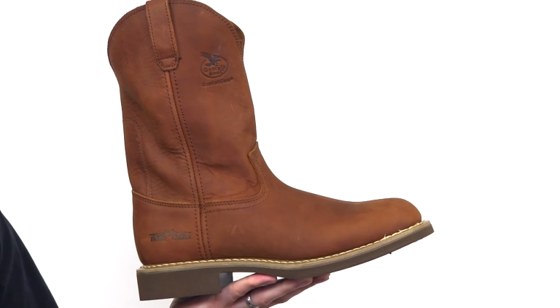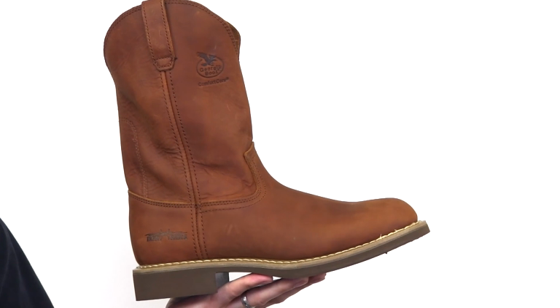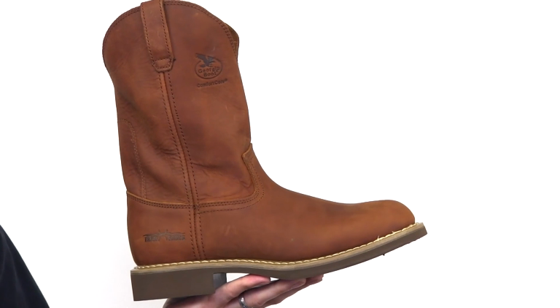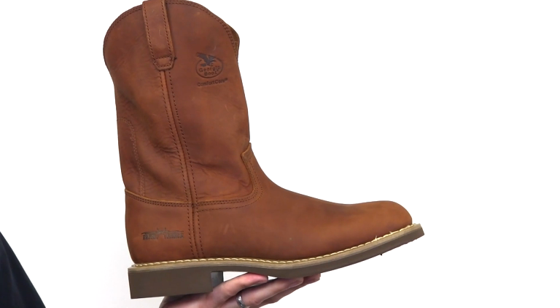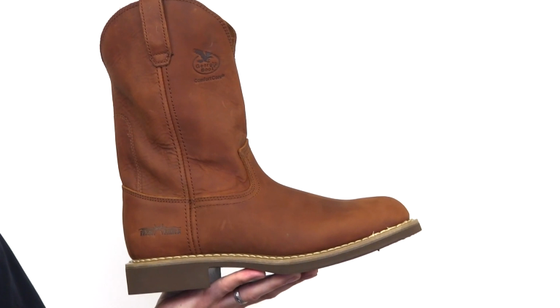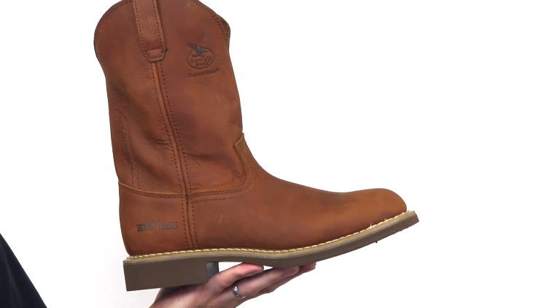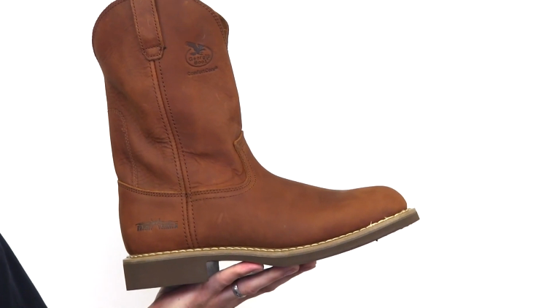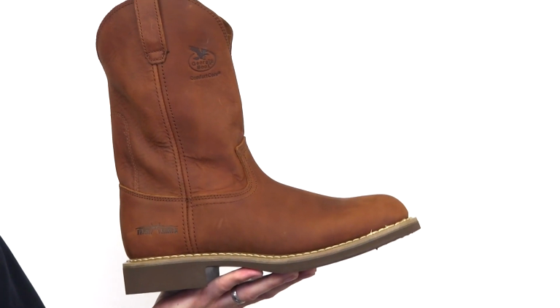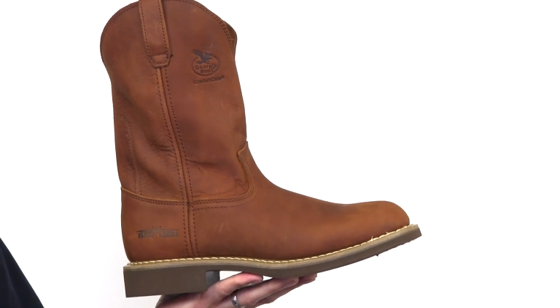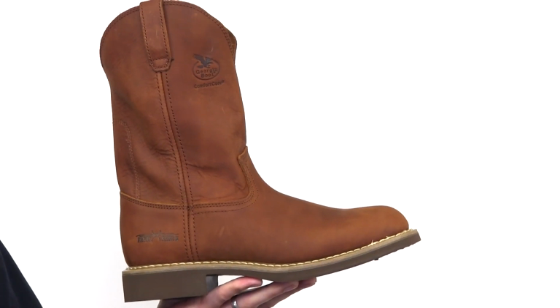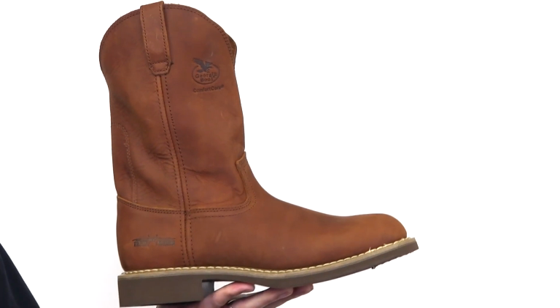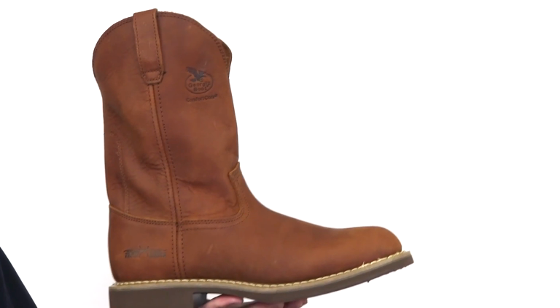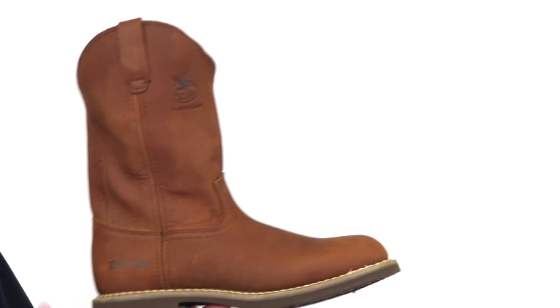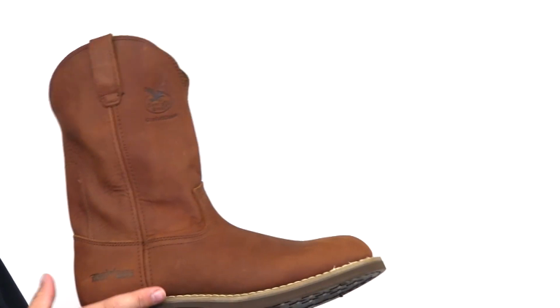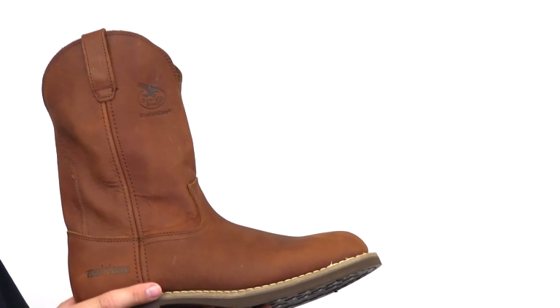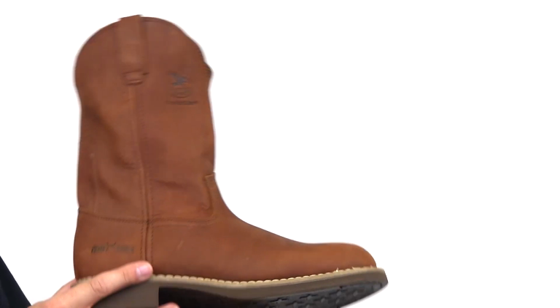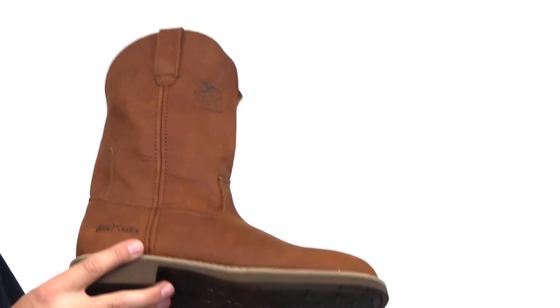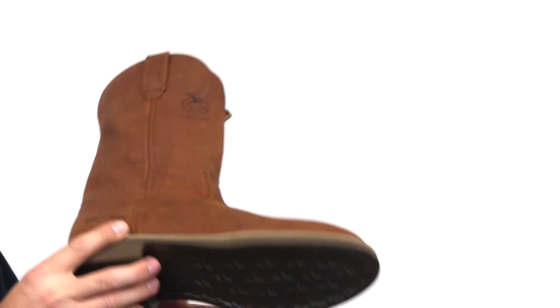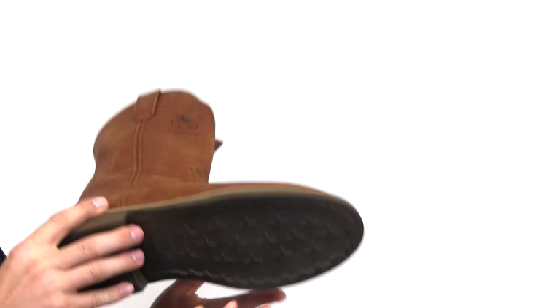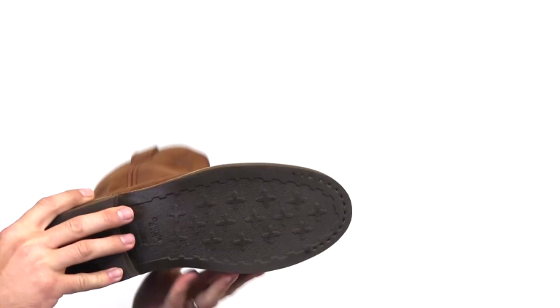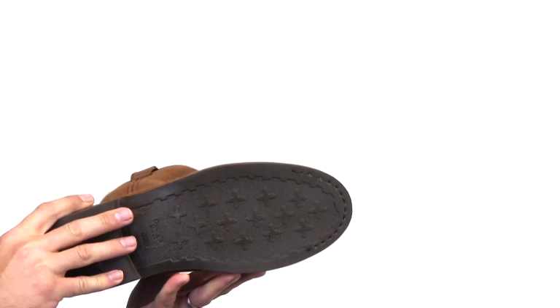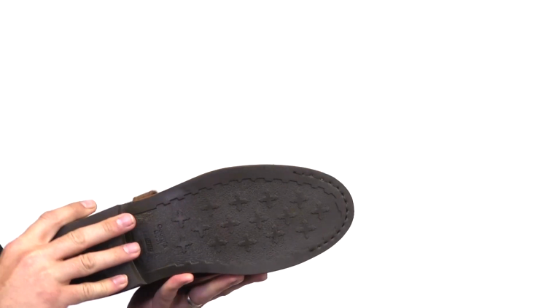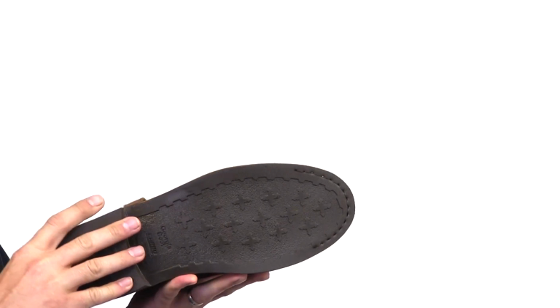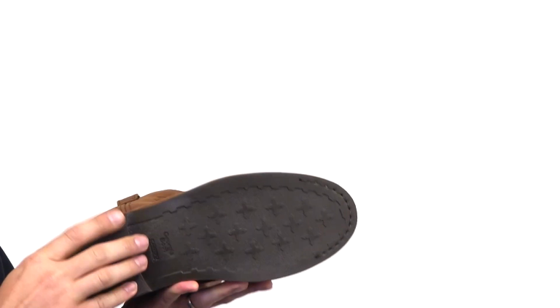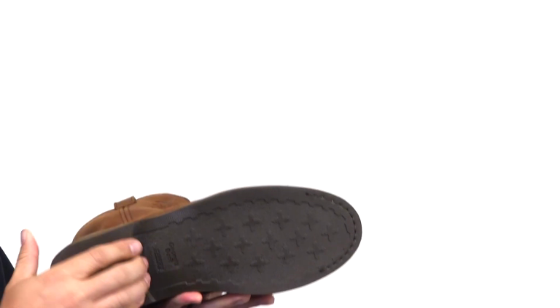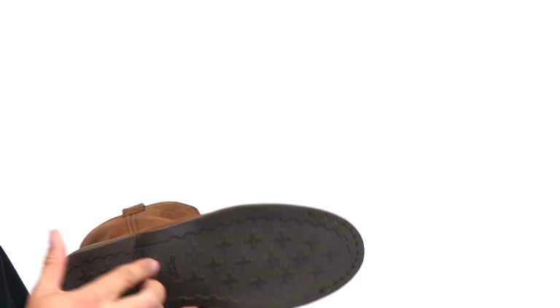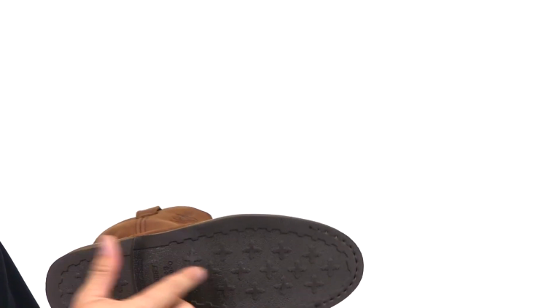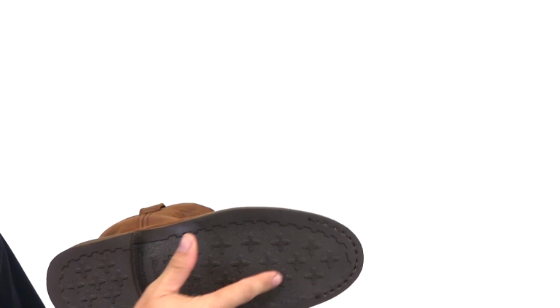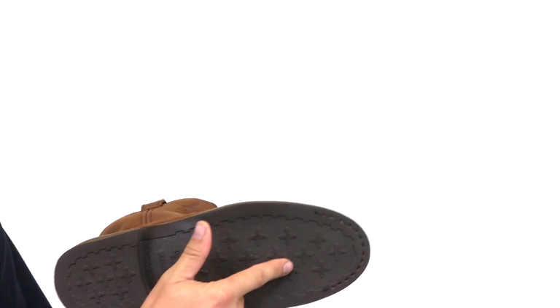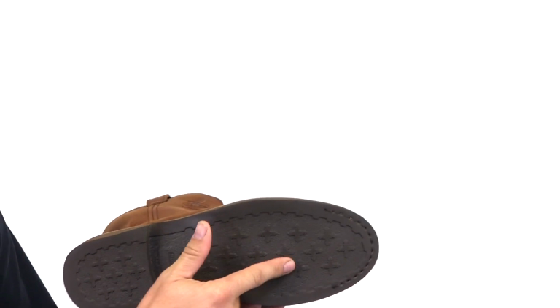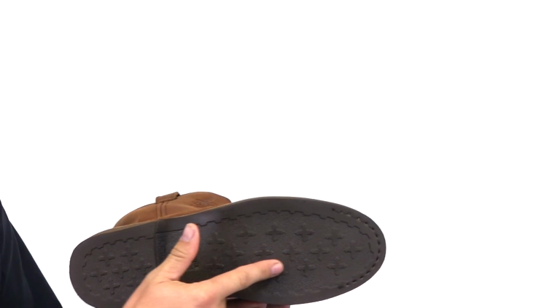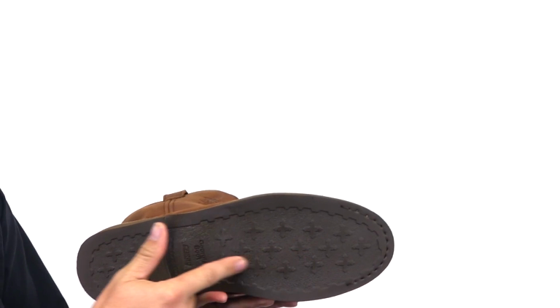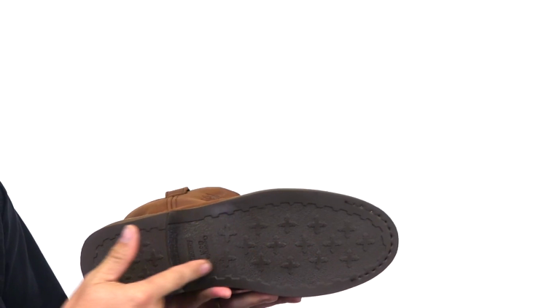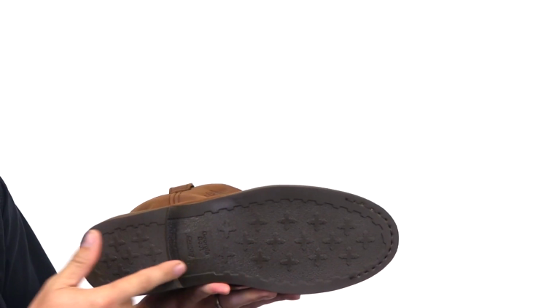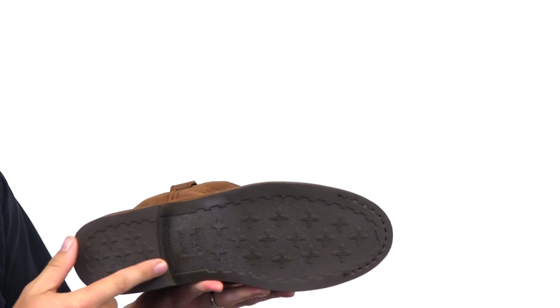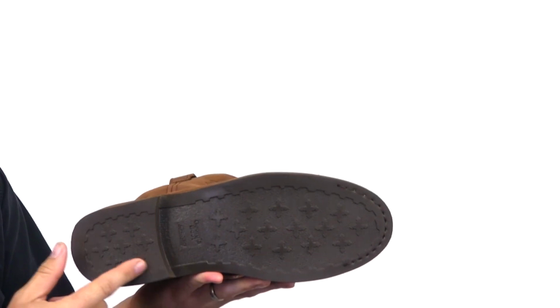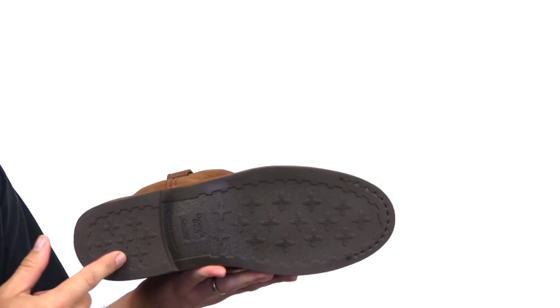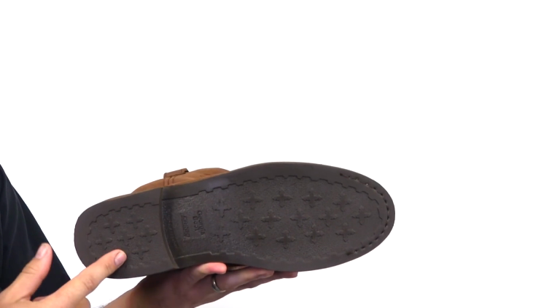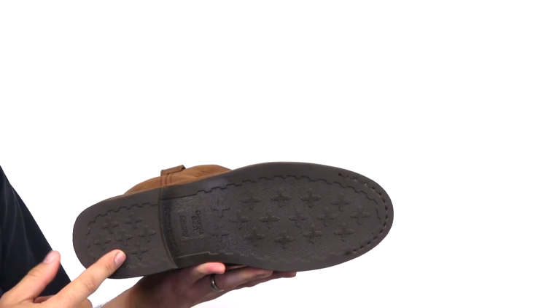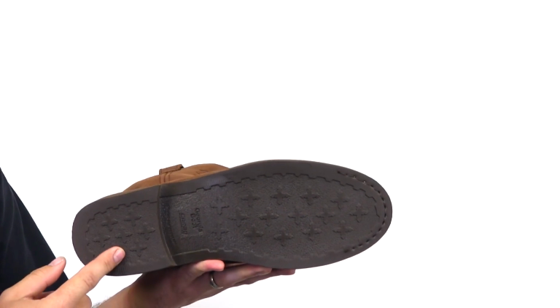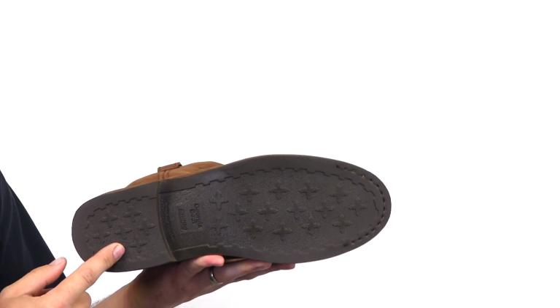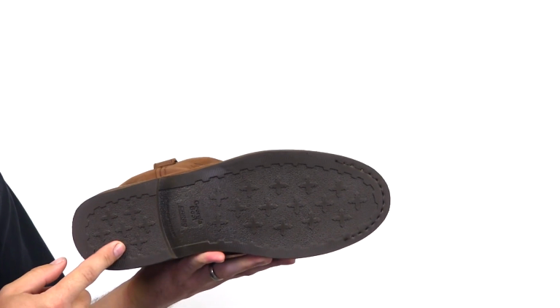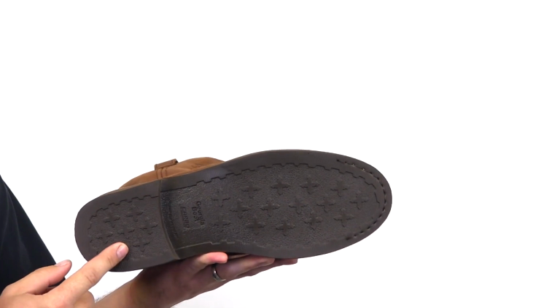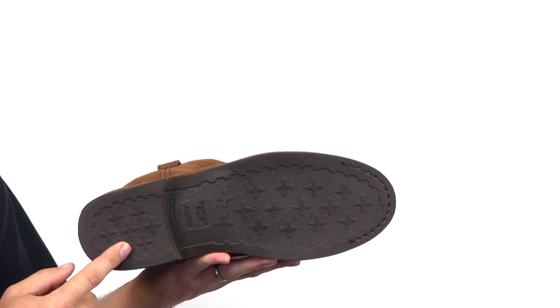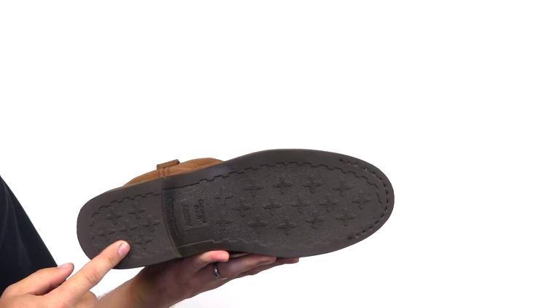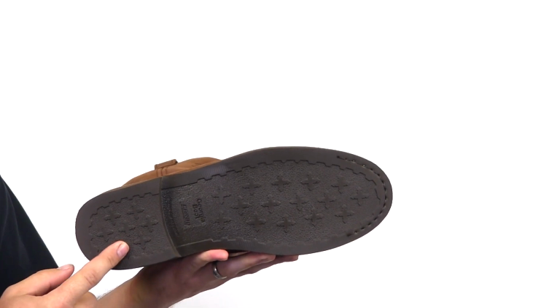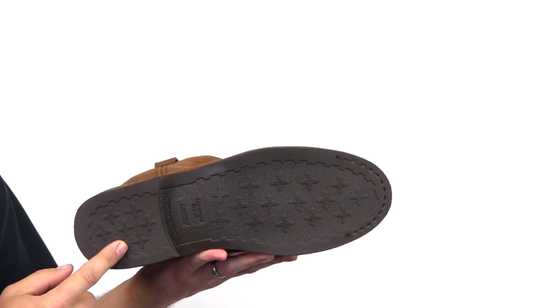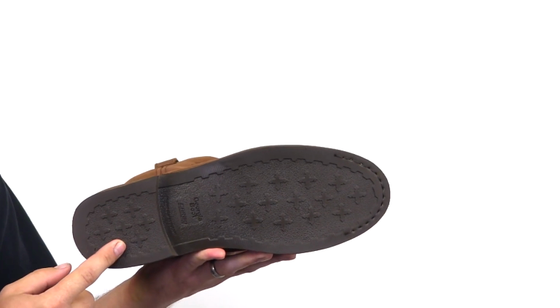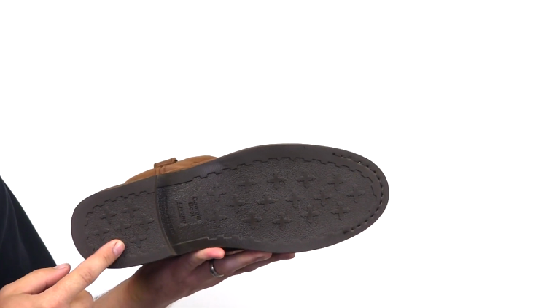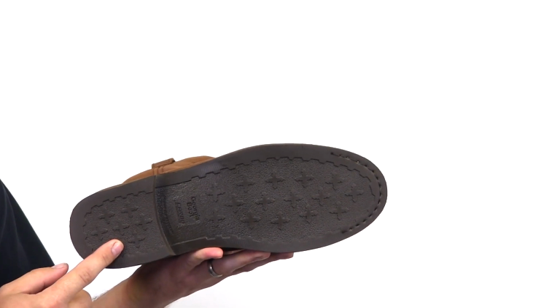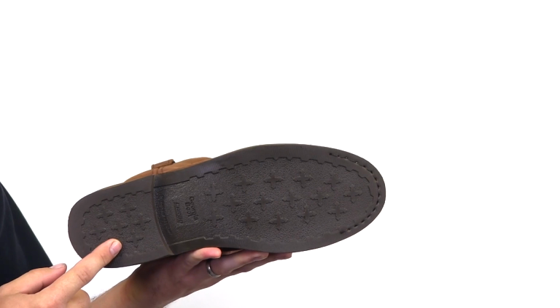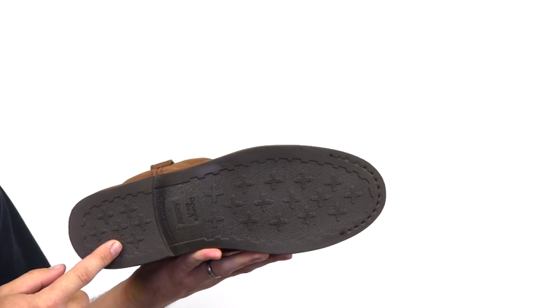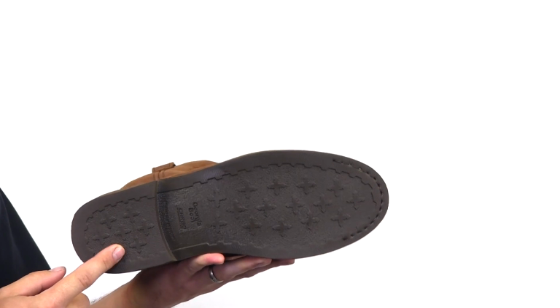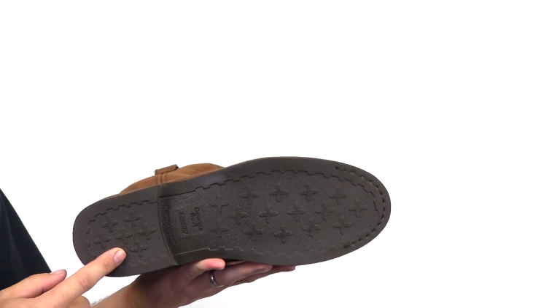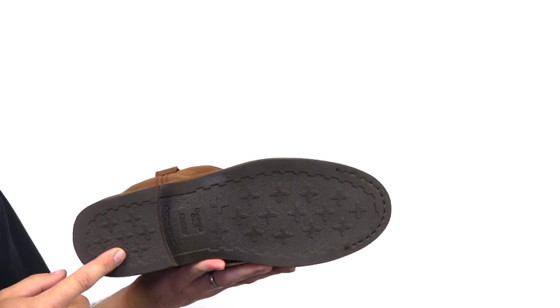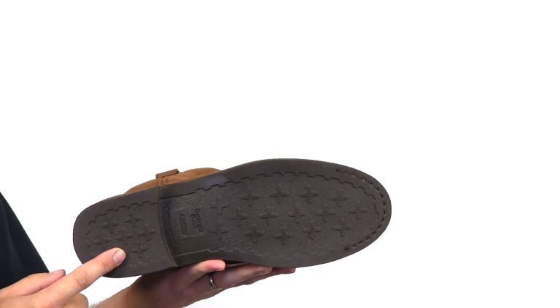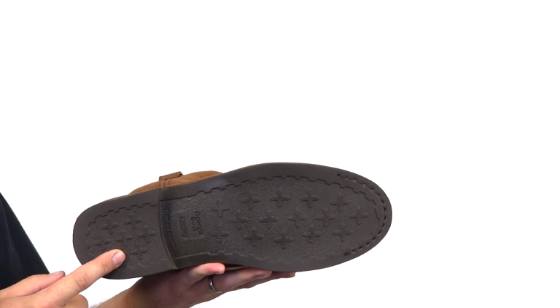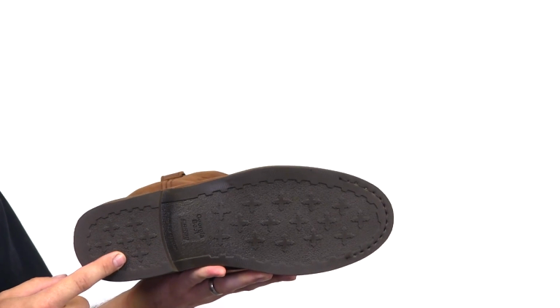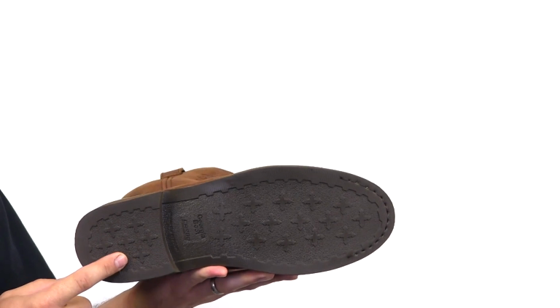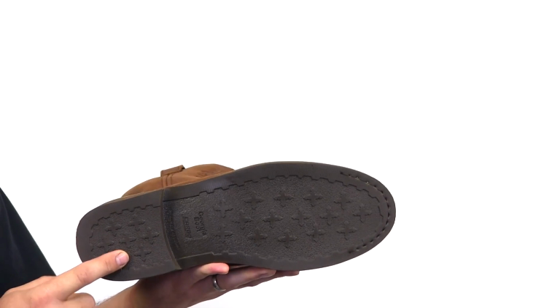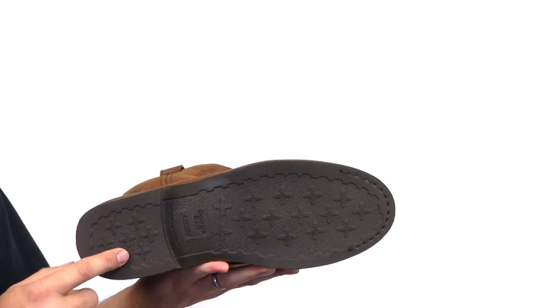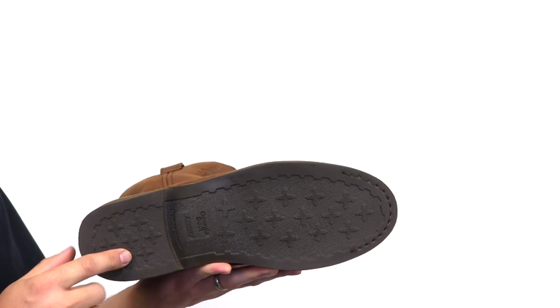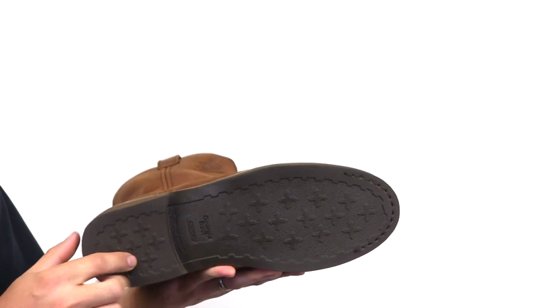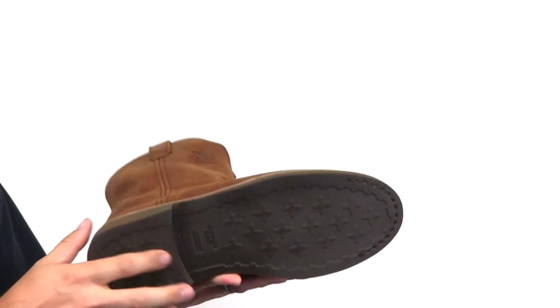On the bottom is the Carbotech outsole. It's super flexible, resists chemicals, heat, and oils.